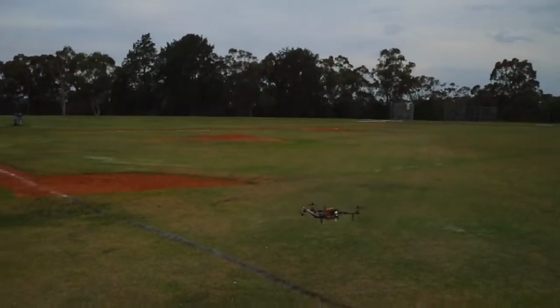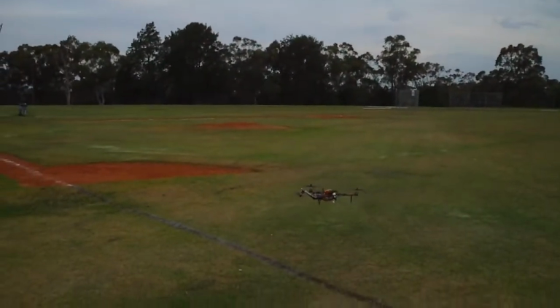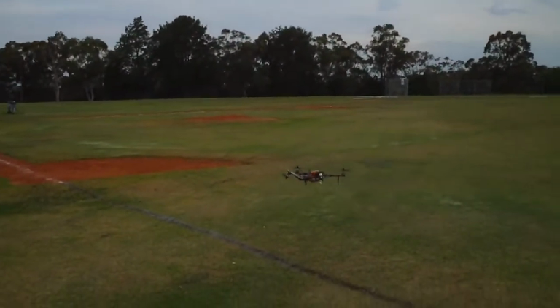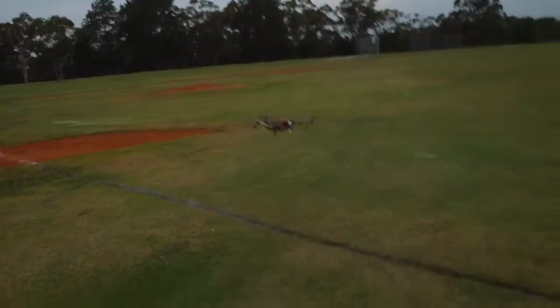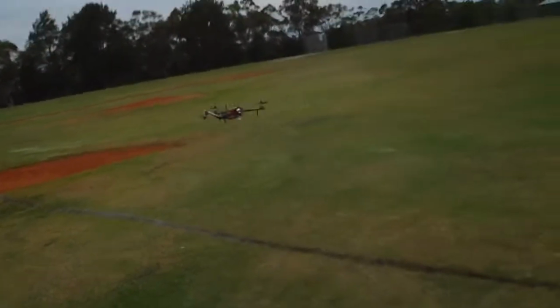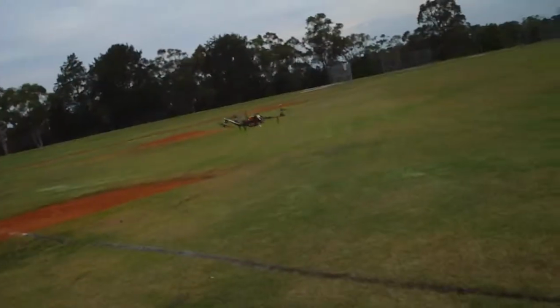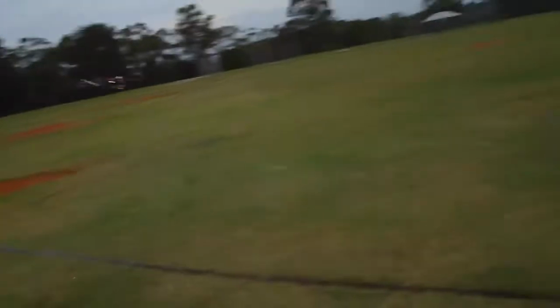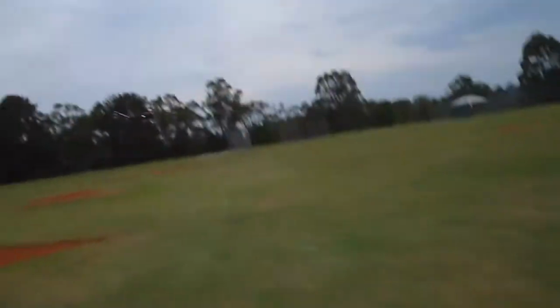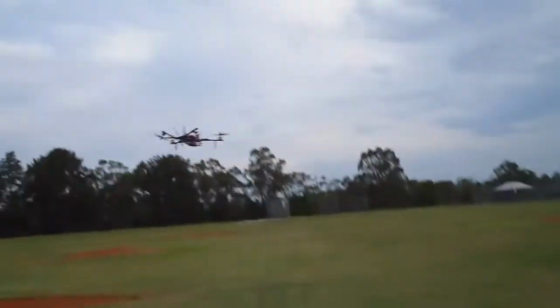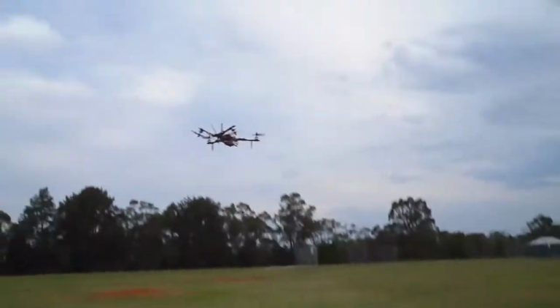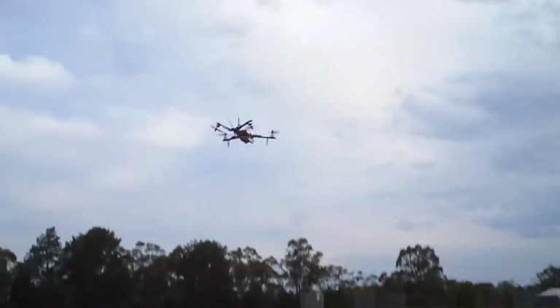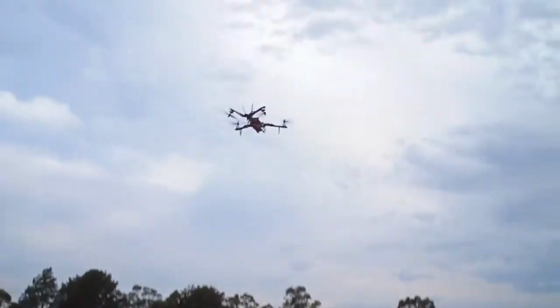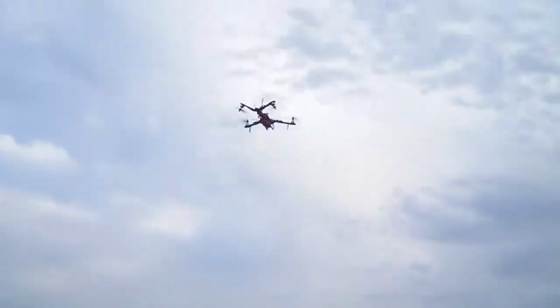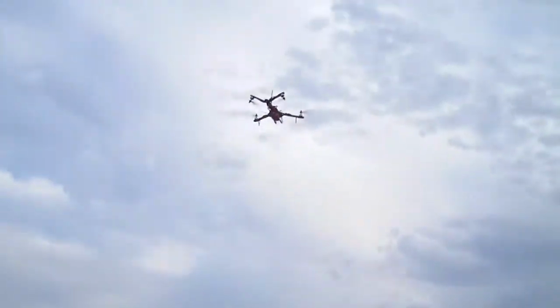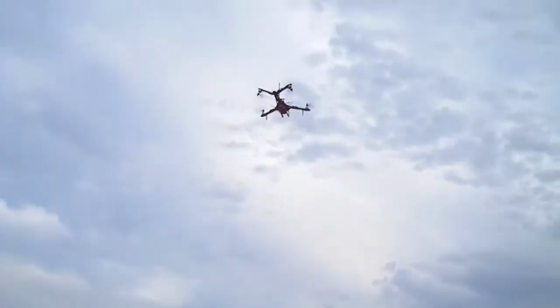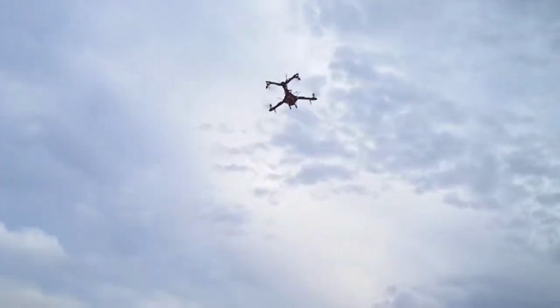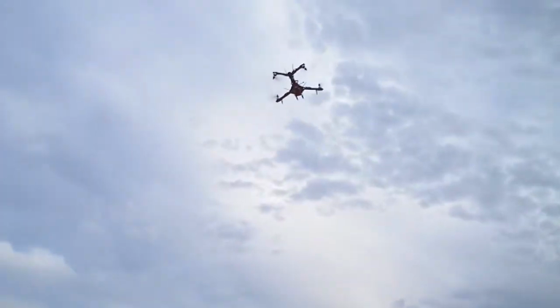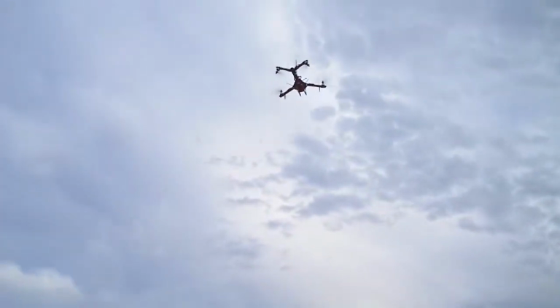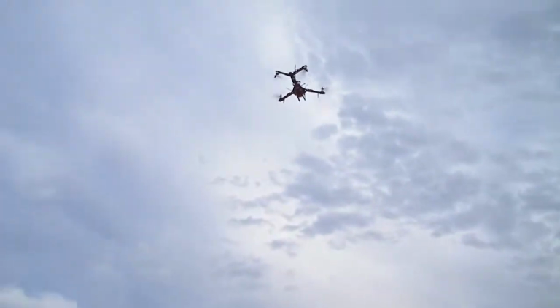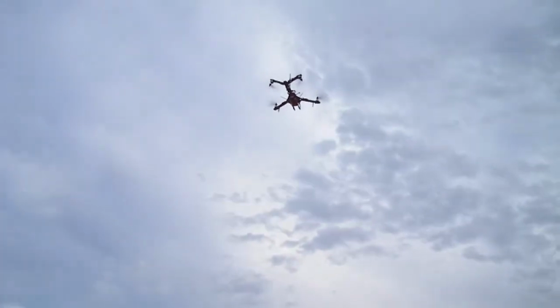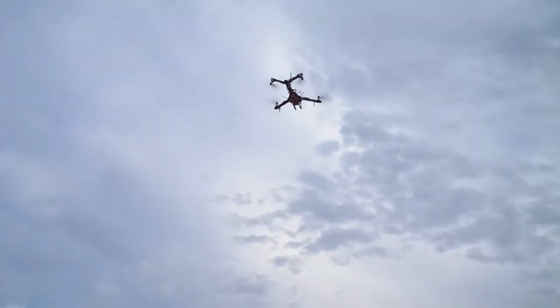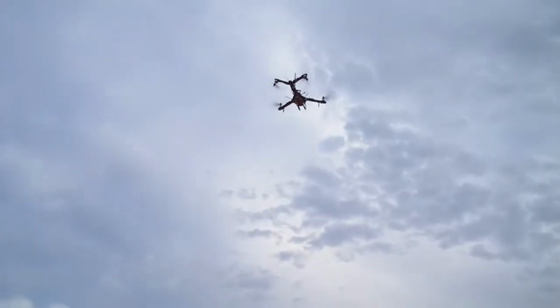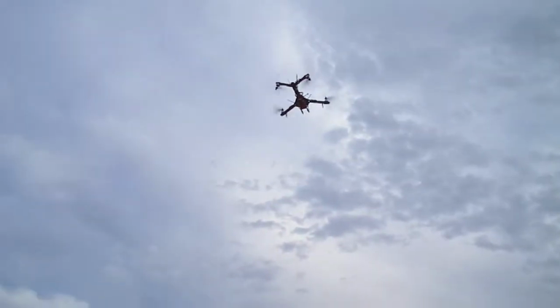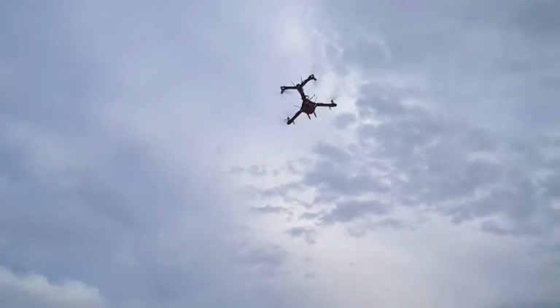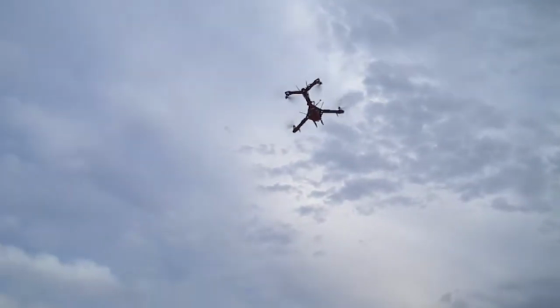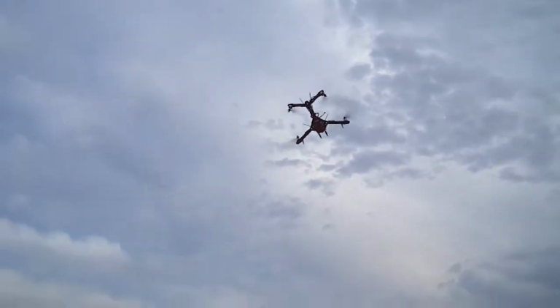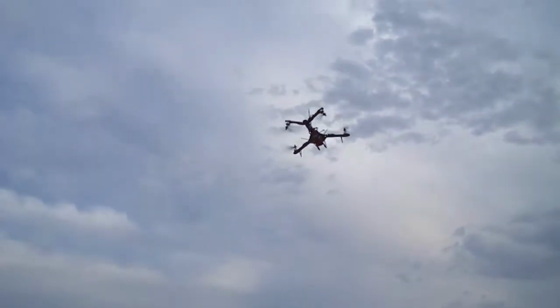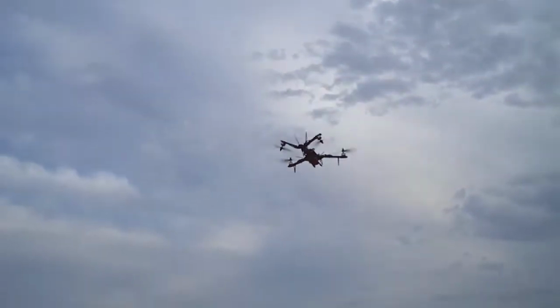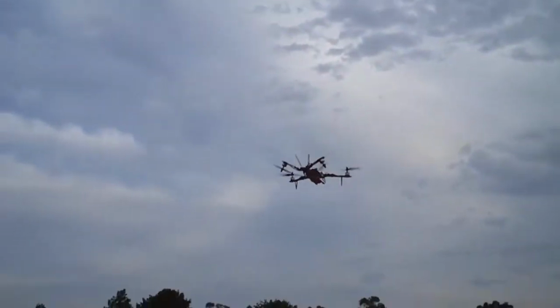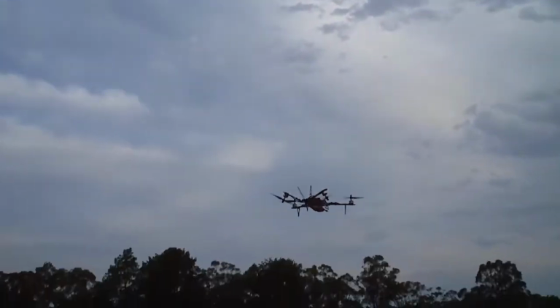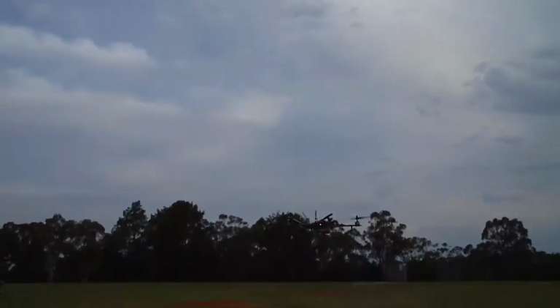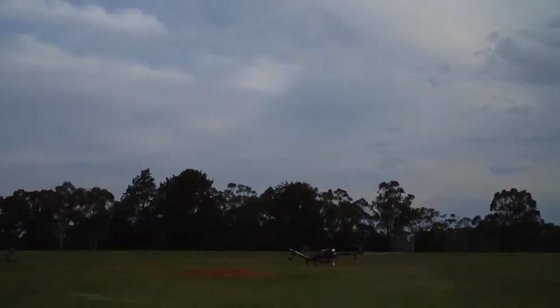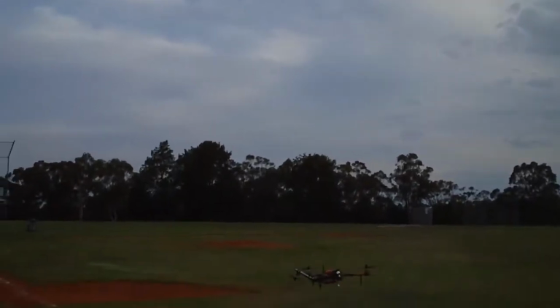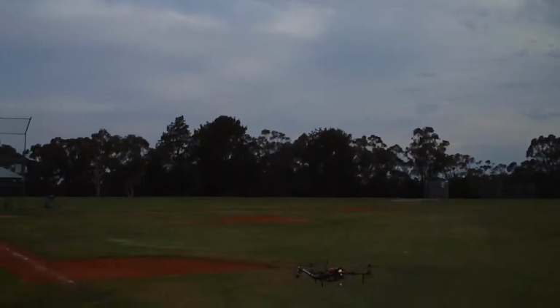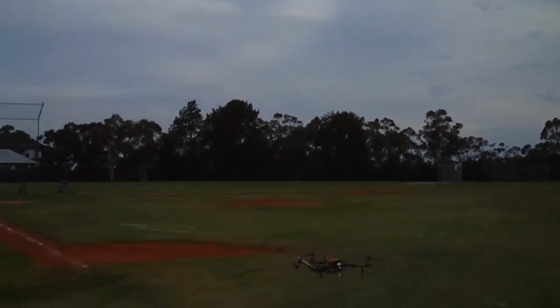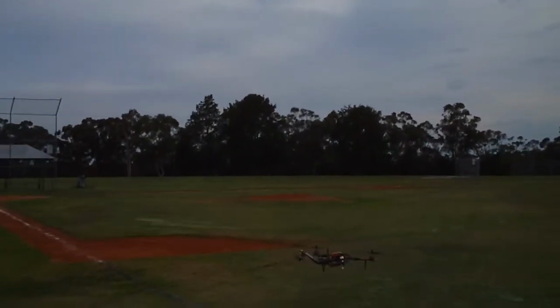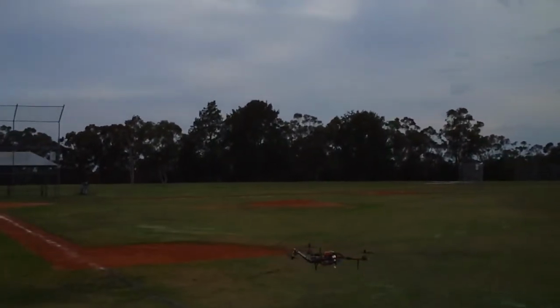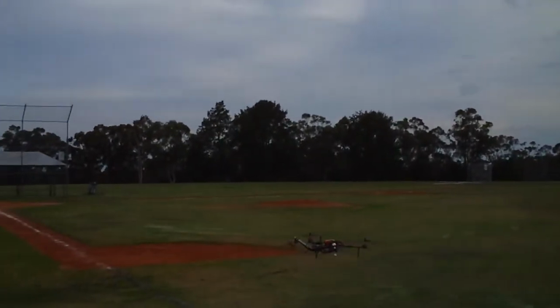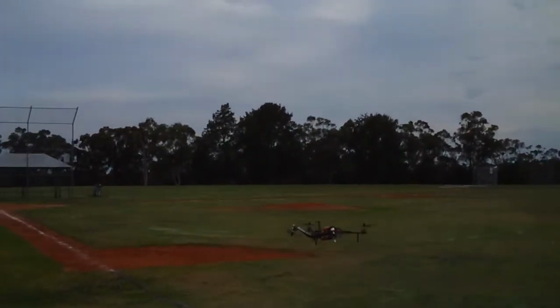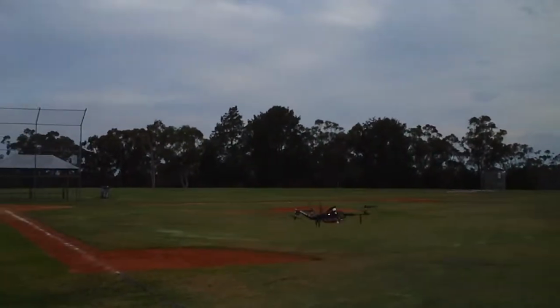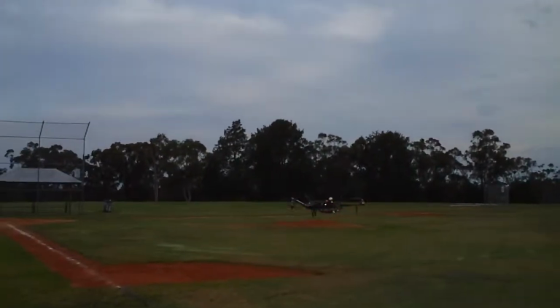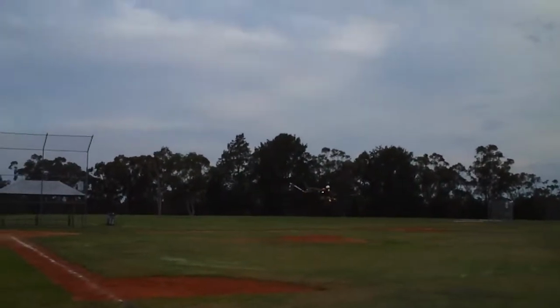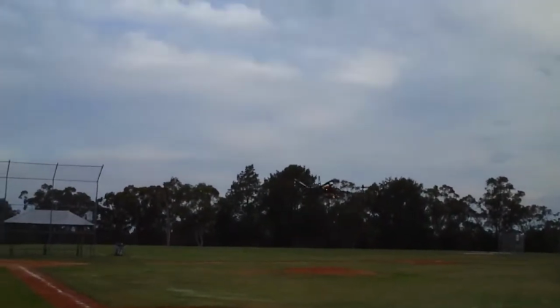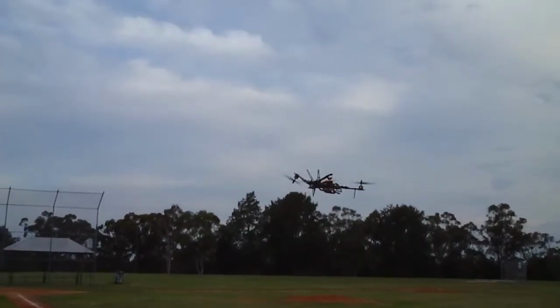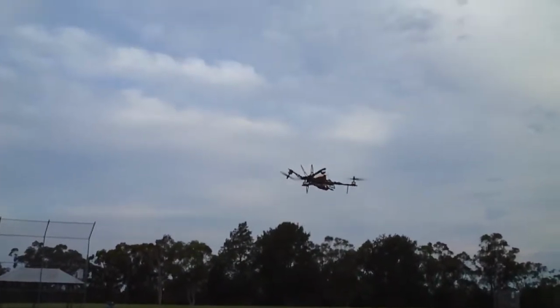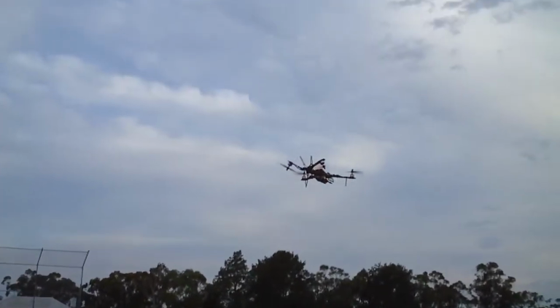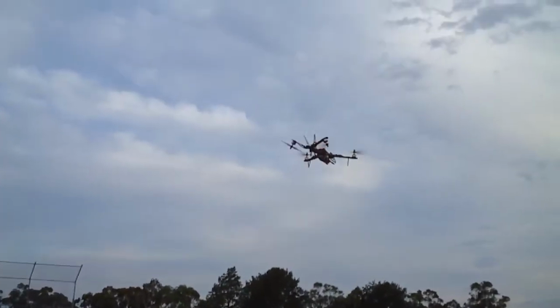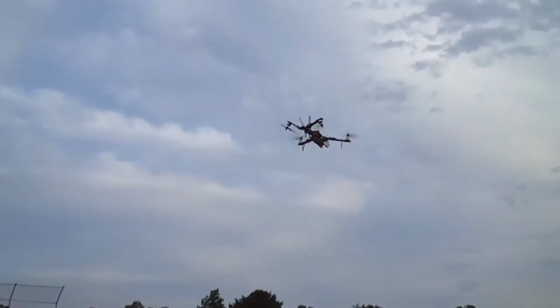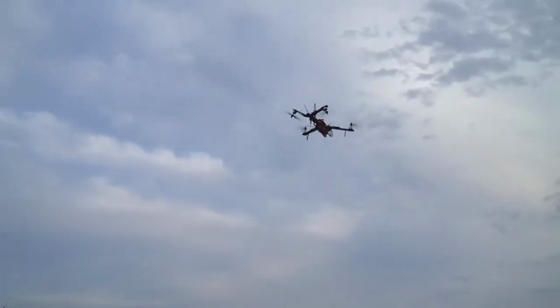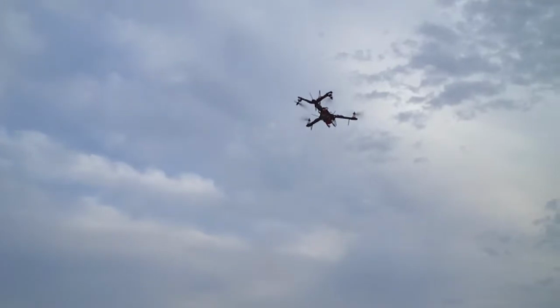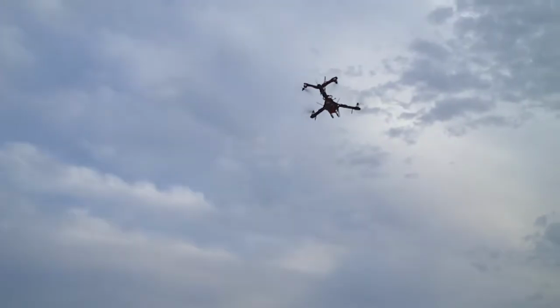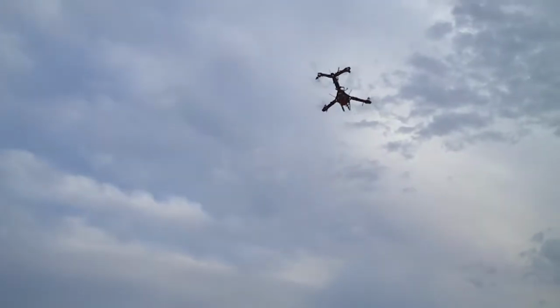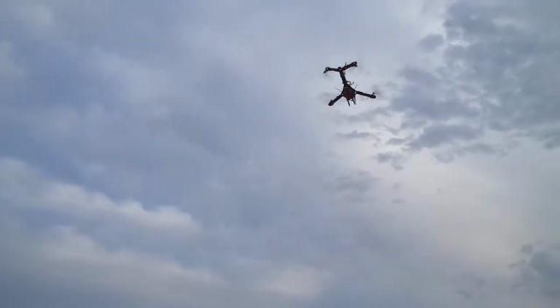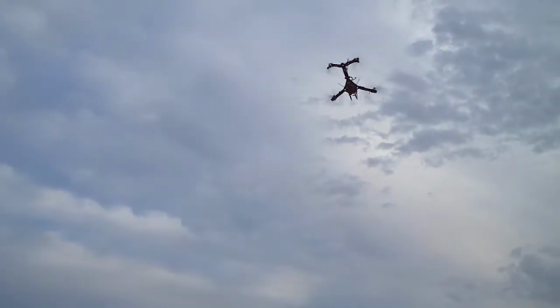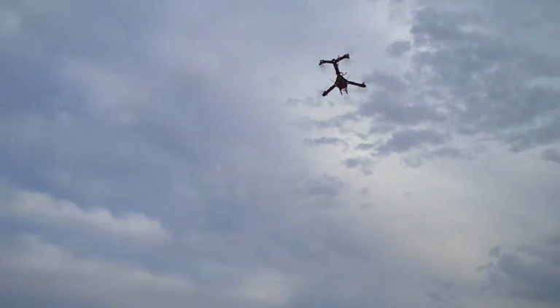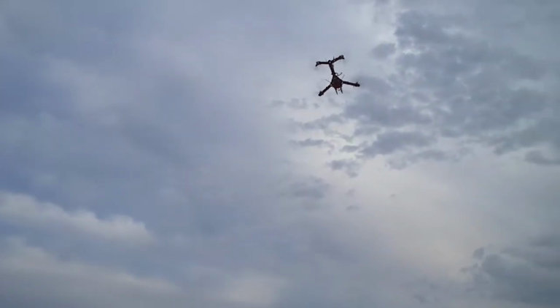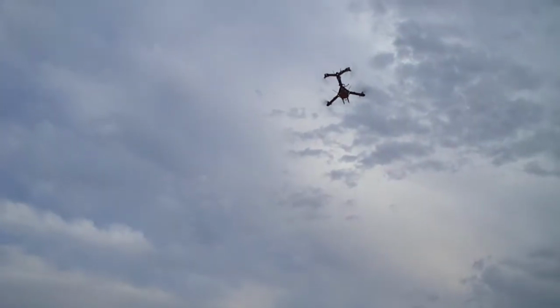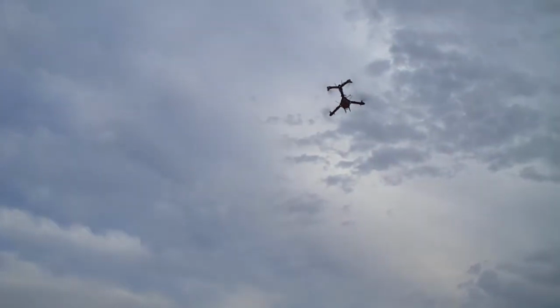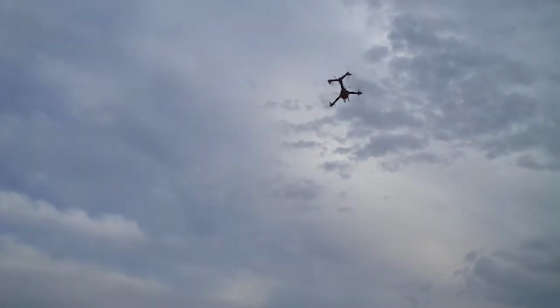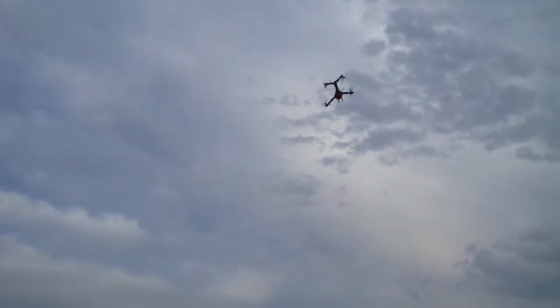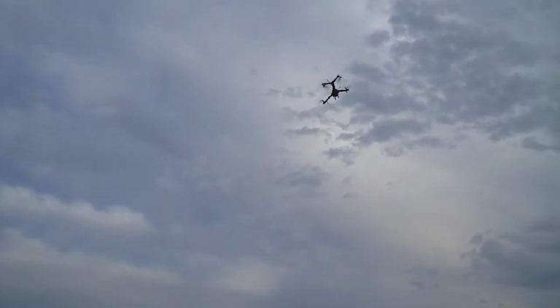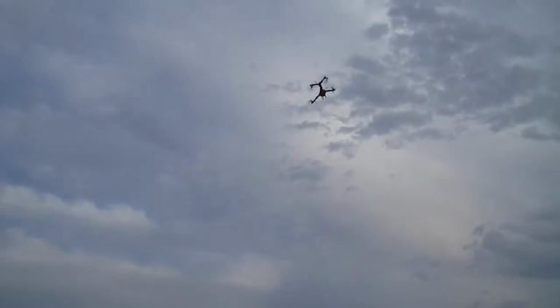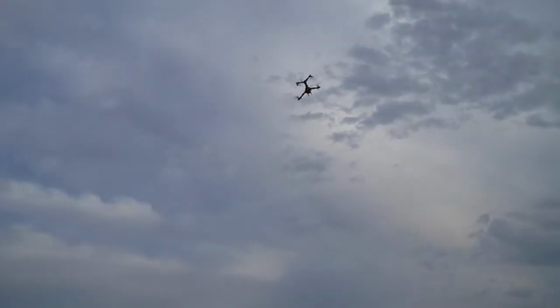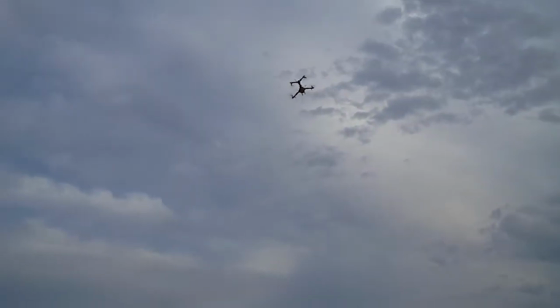Sorry, I'm just getting really annoyed by a lot of flies. I'll concentrate on my flying. Sorry. Back into acro mode.